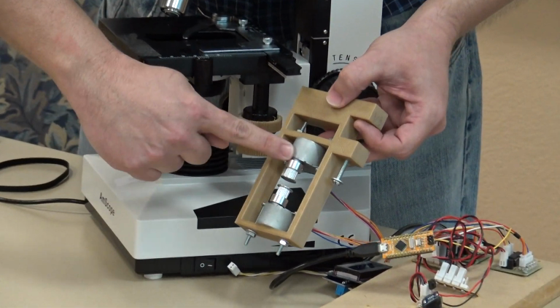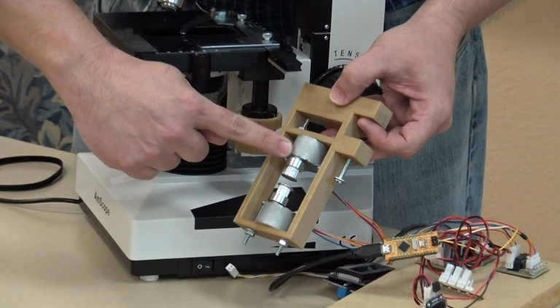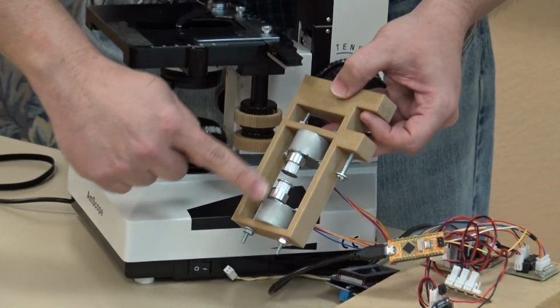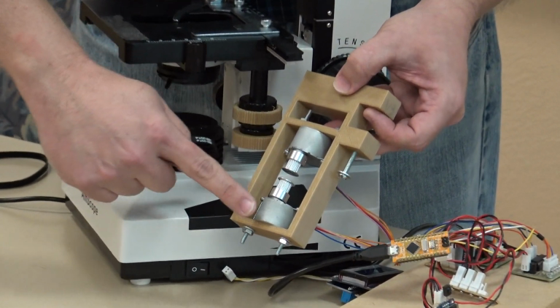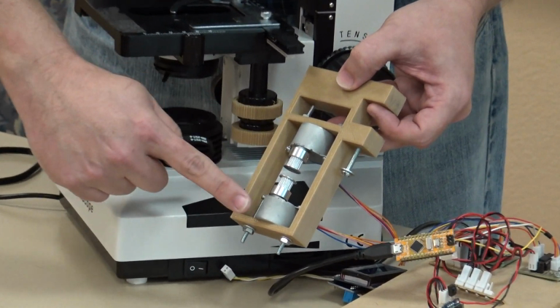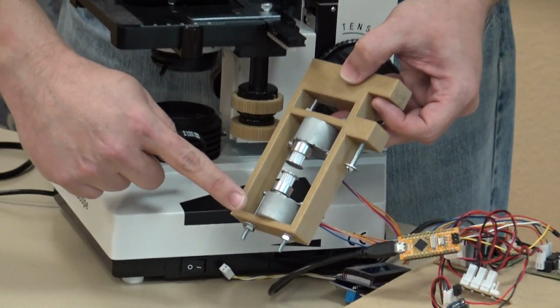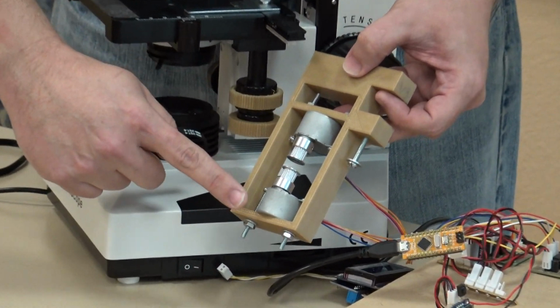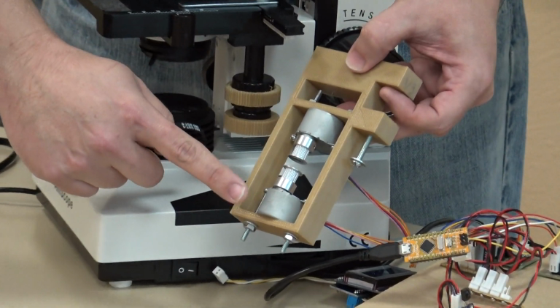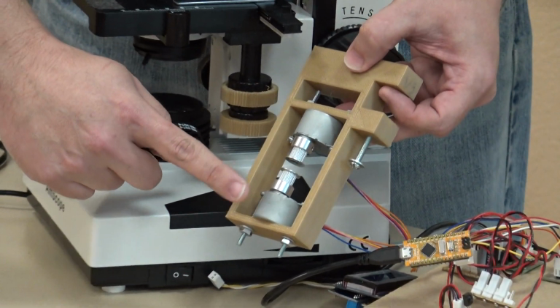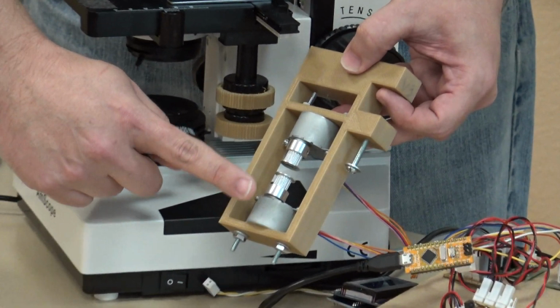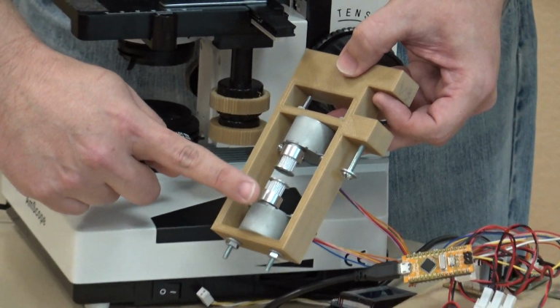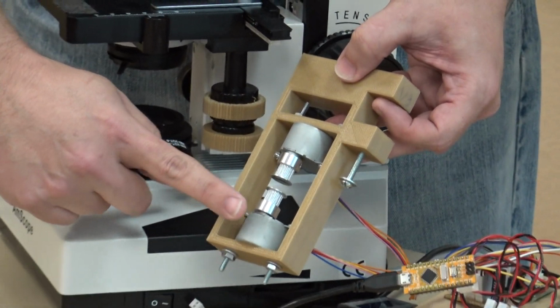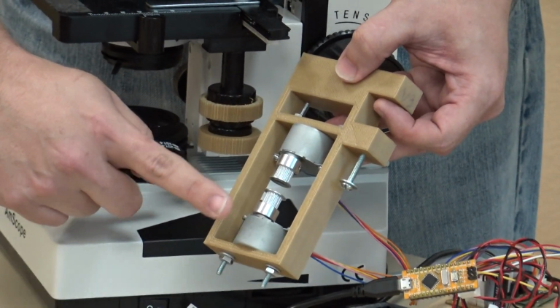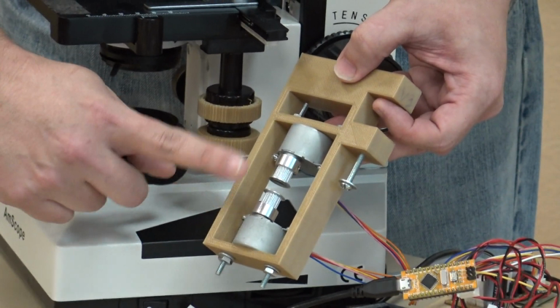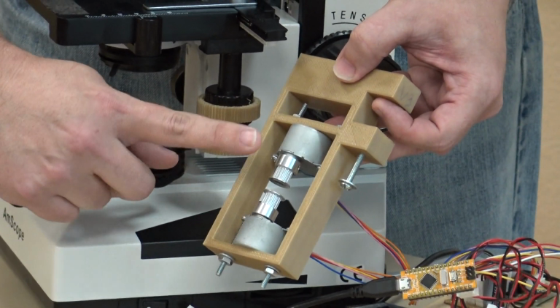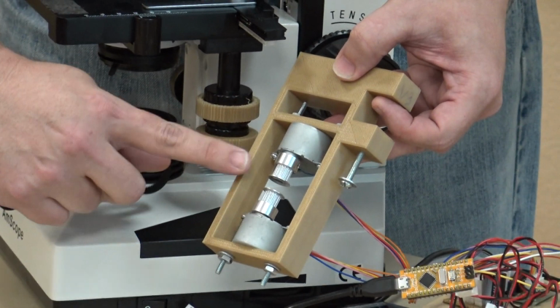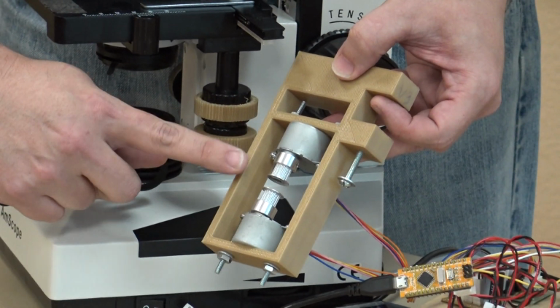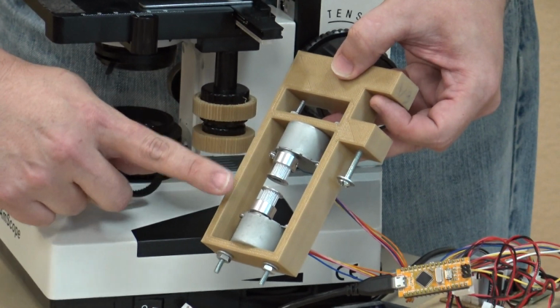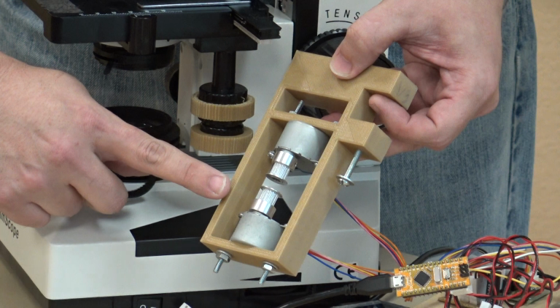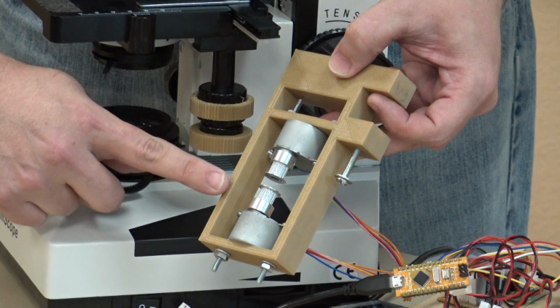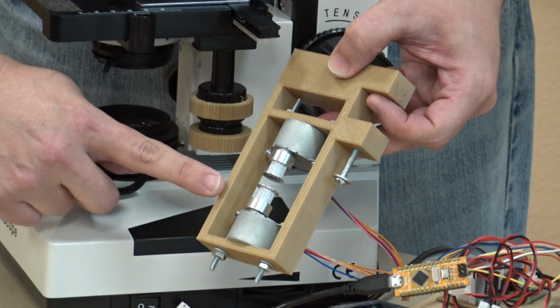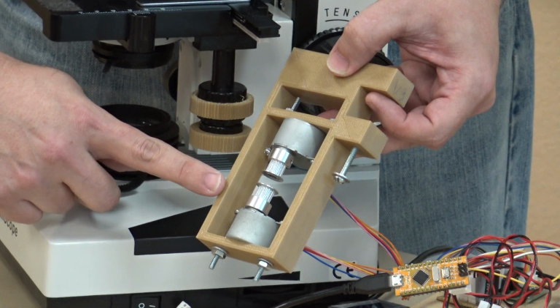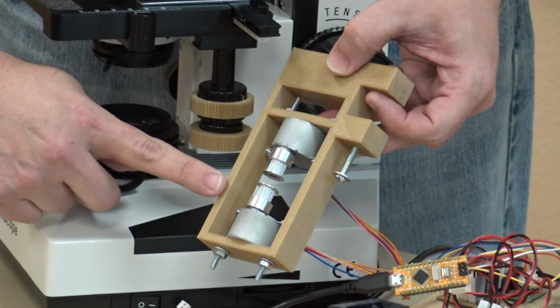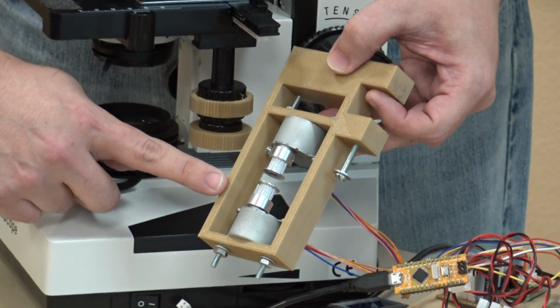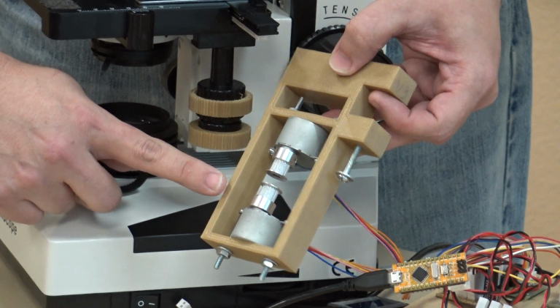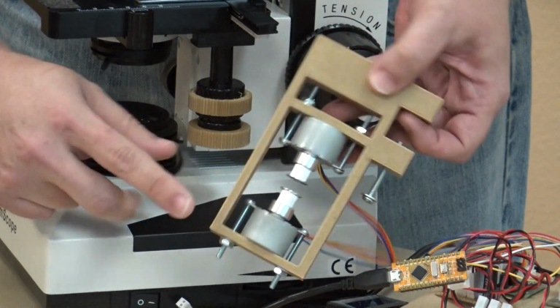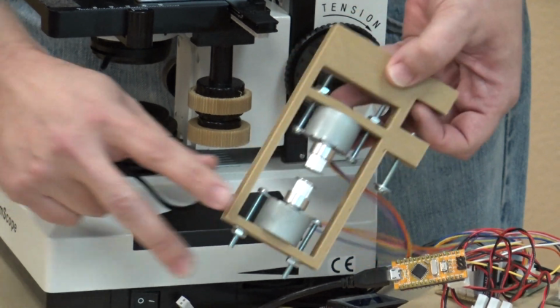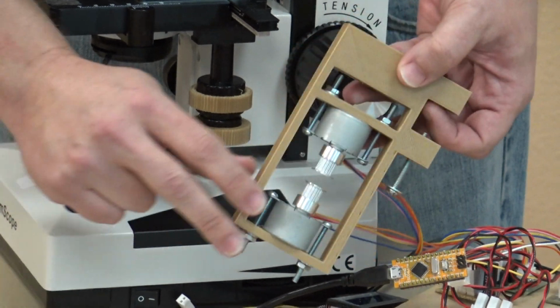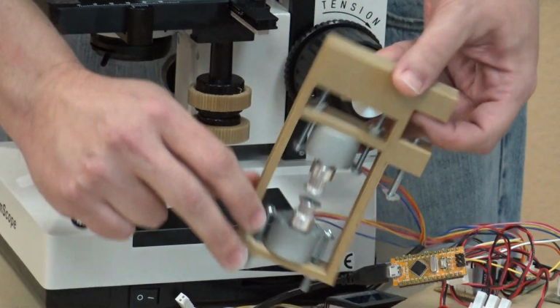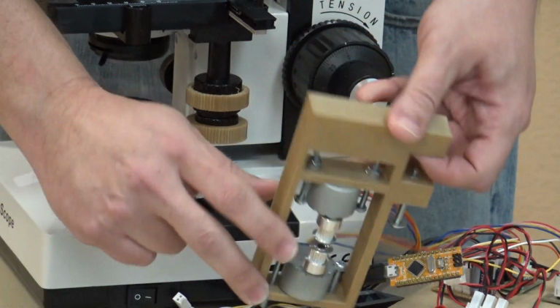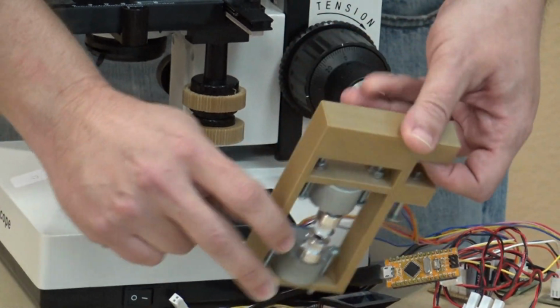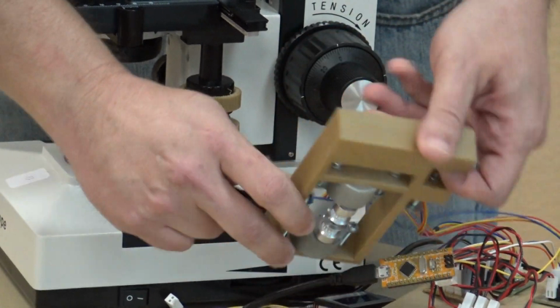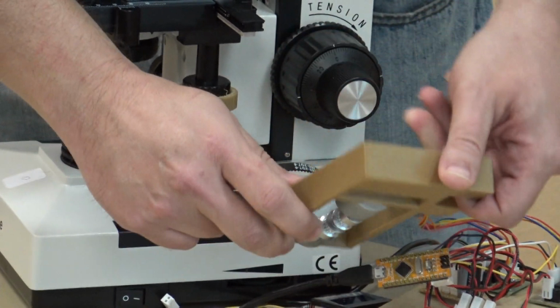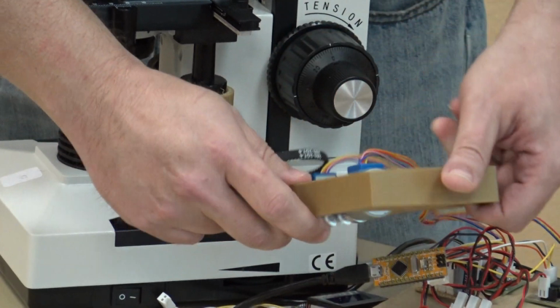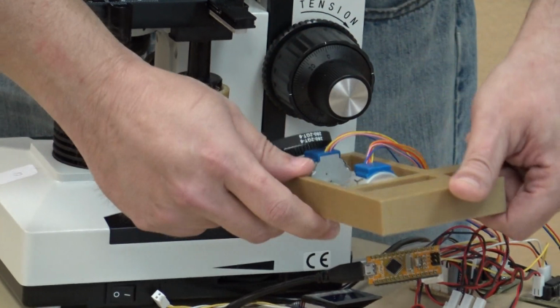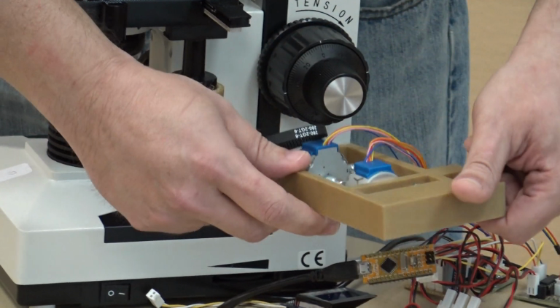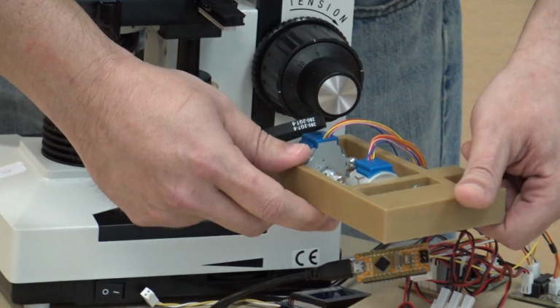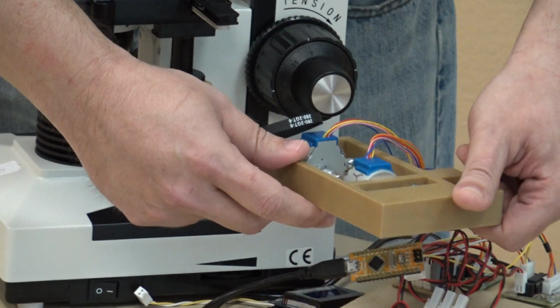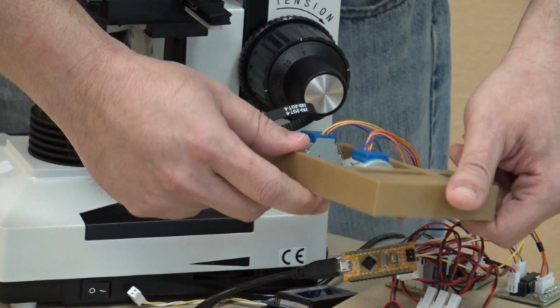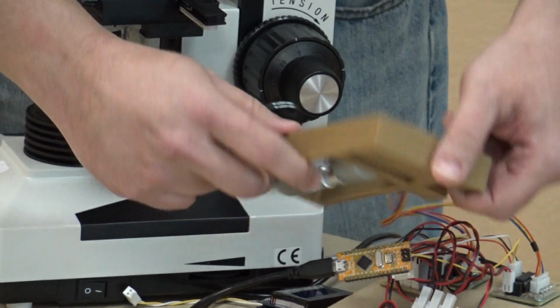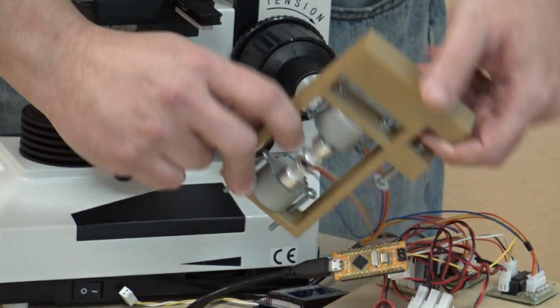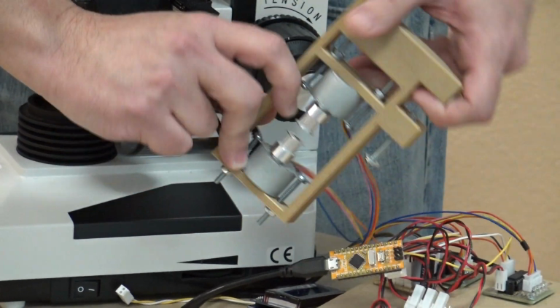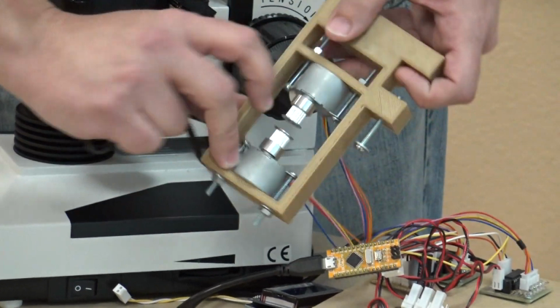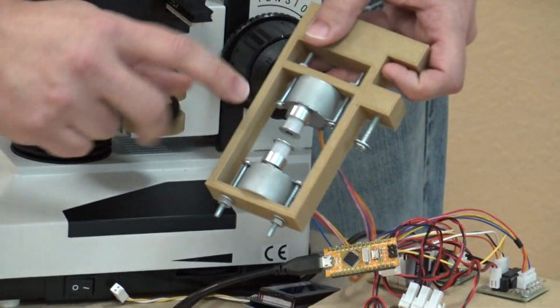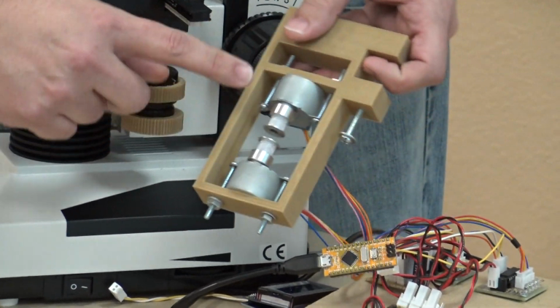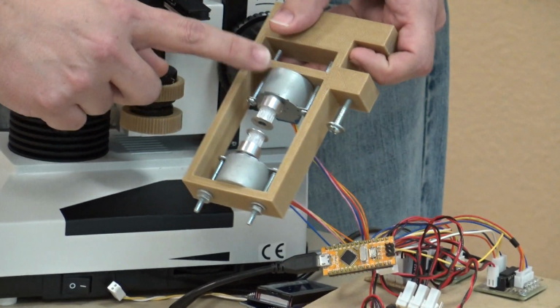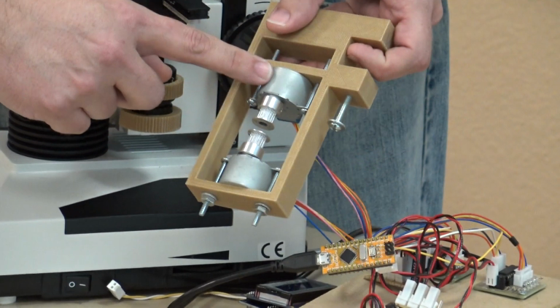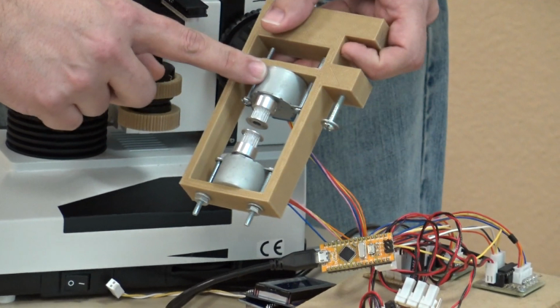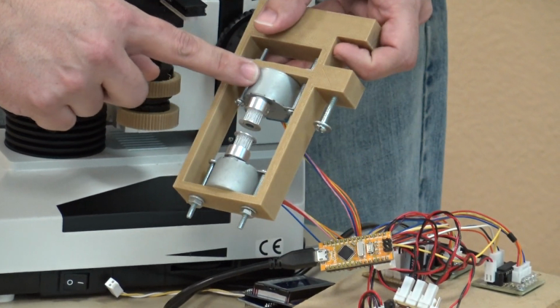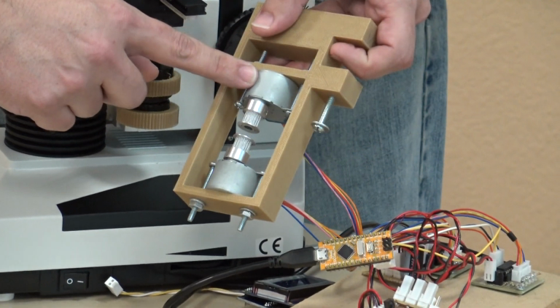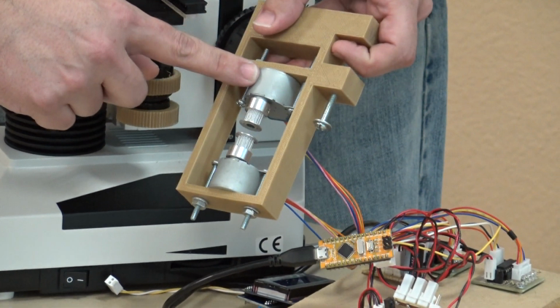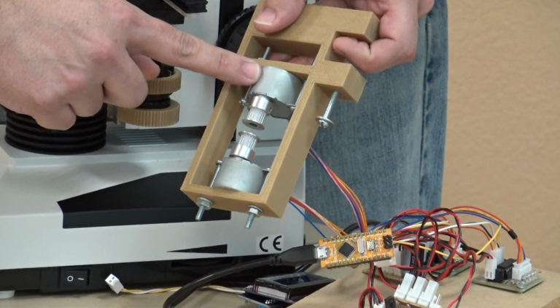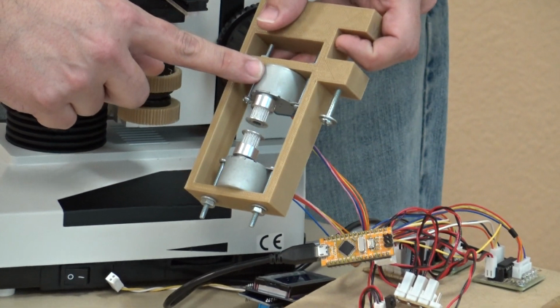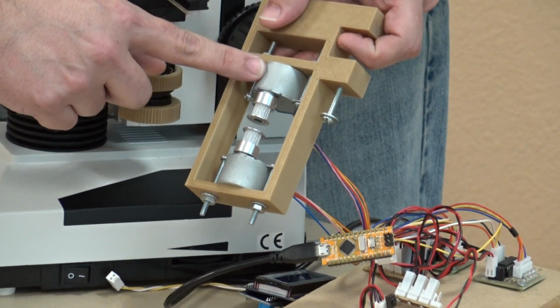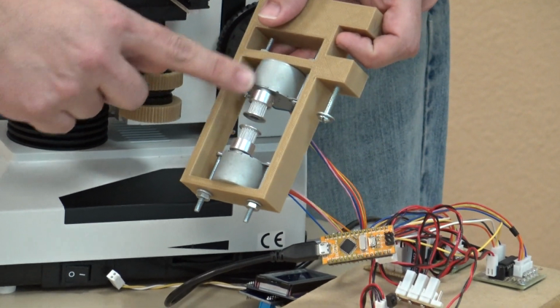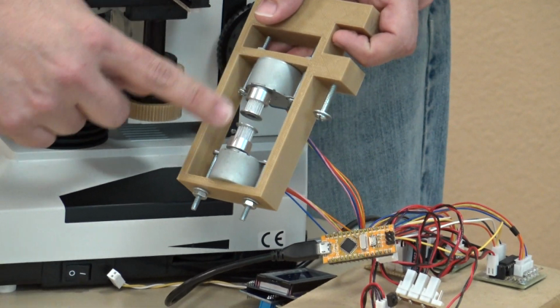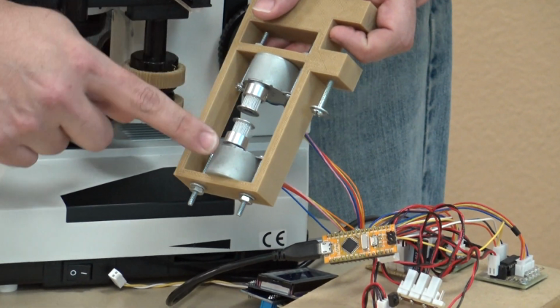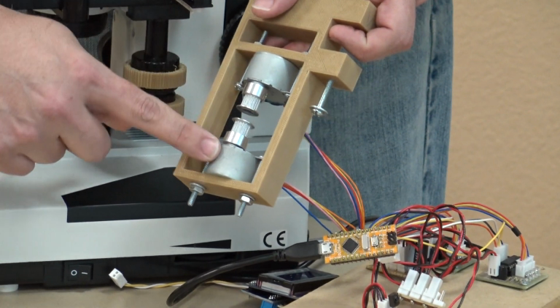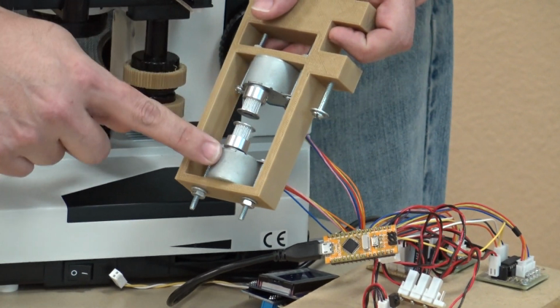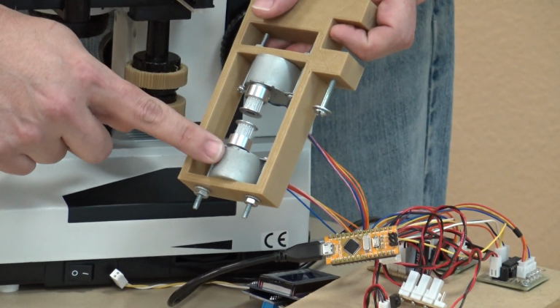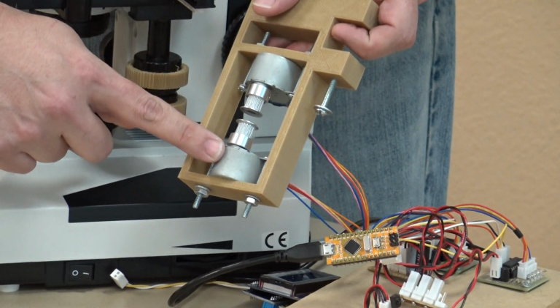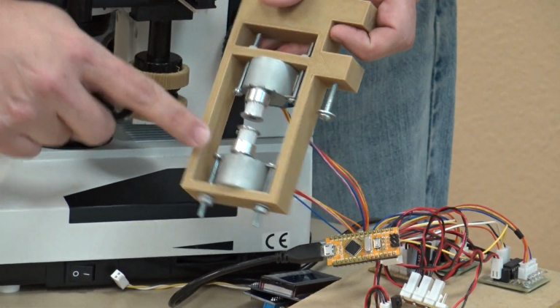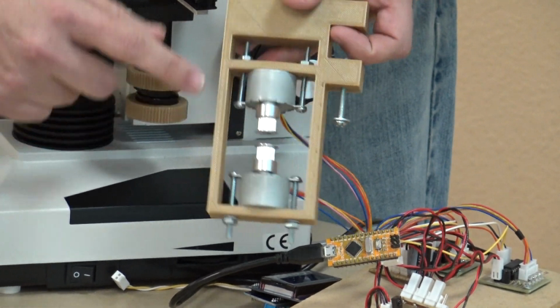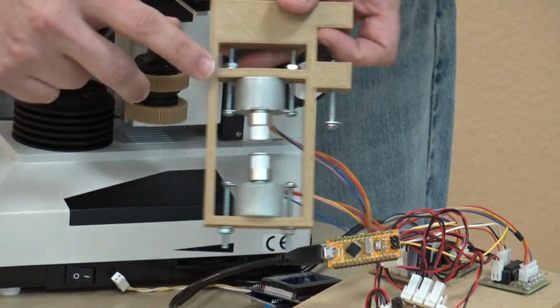One will do the X and one will do the Y. Y is the top one, X is the bottom.